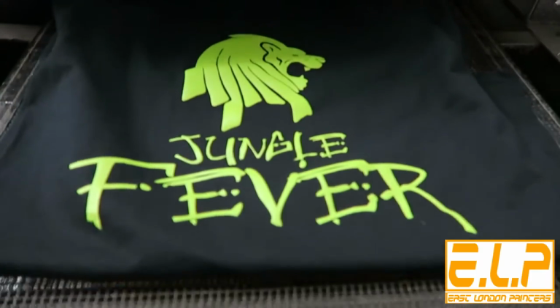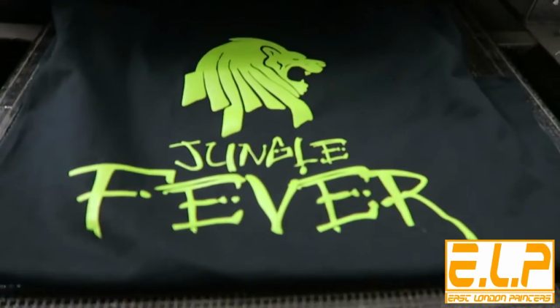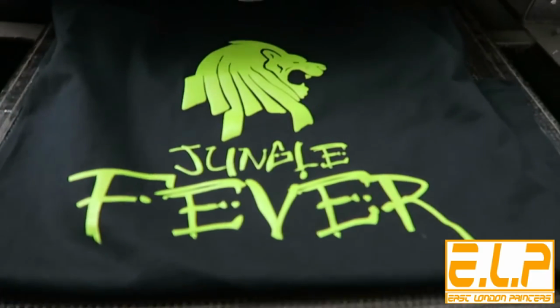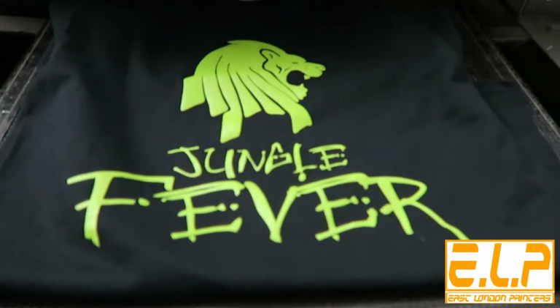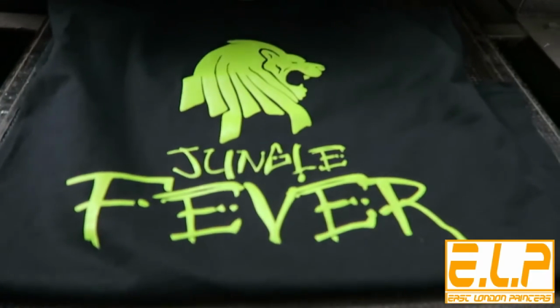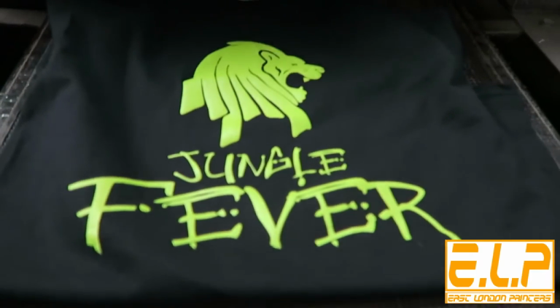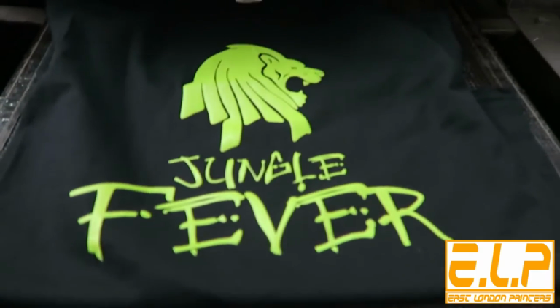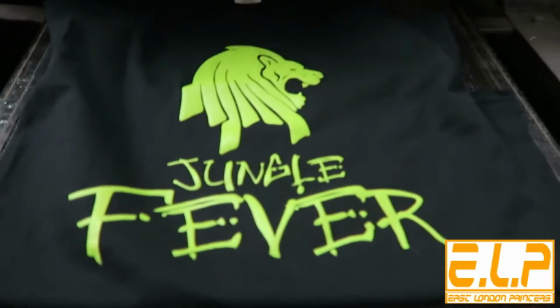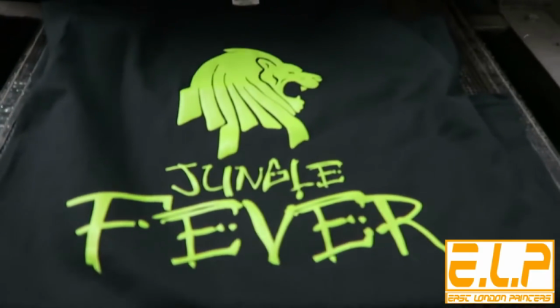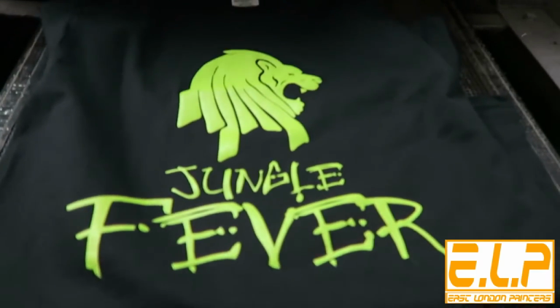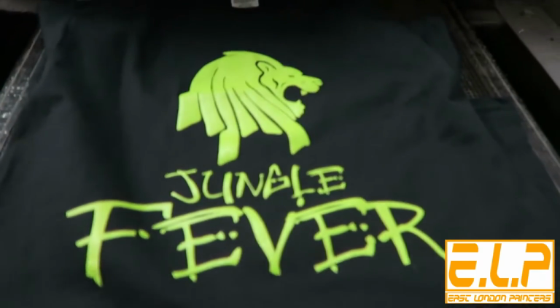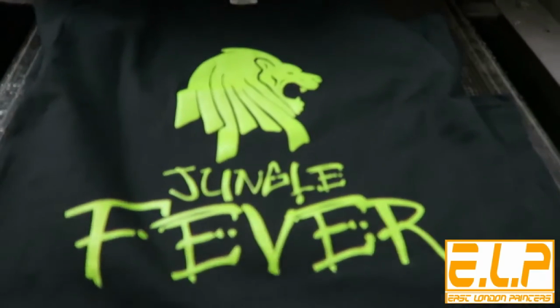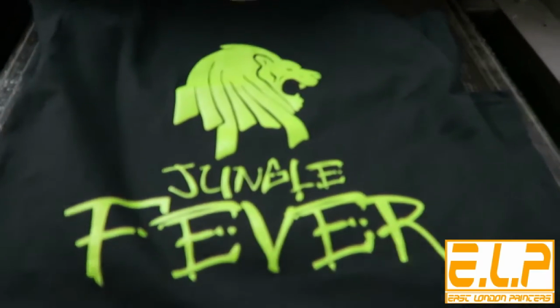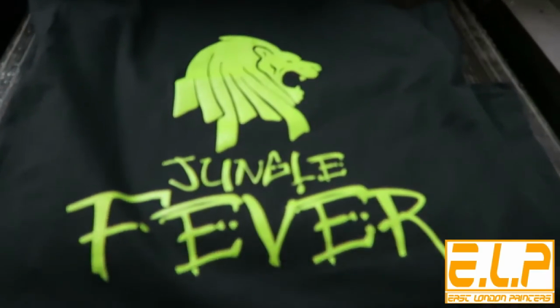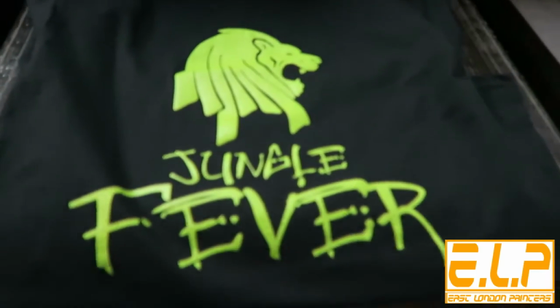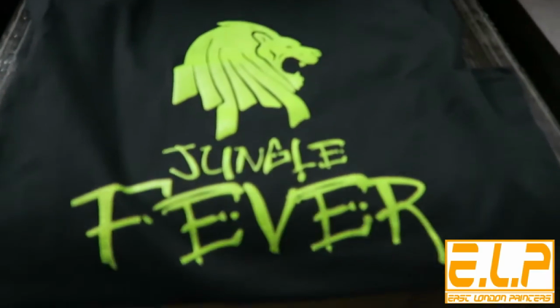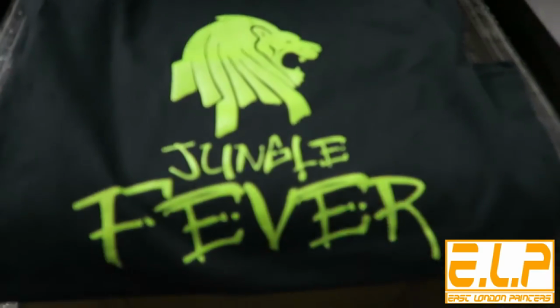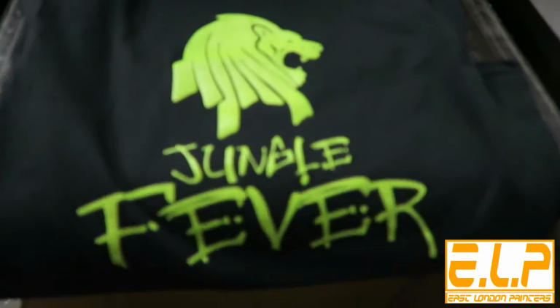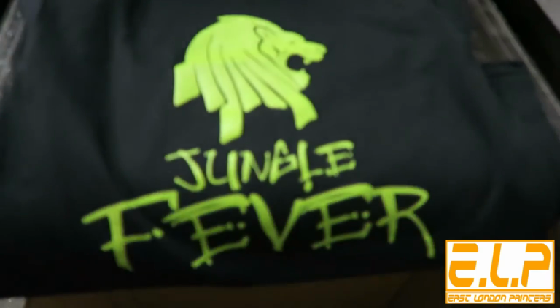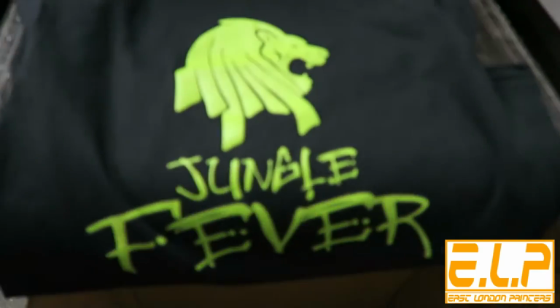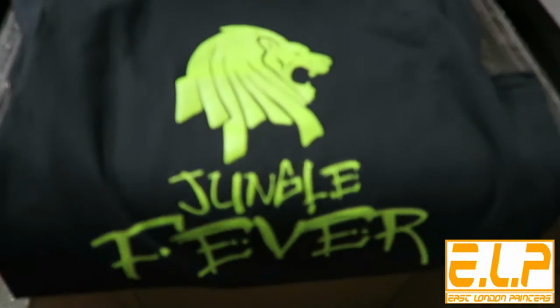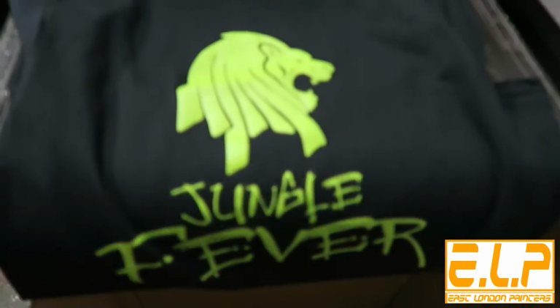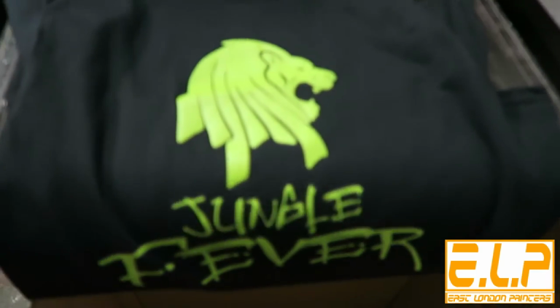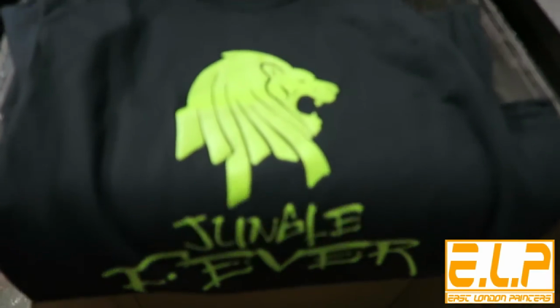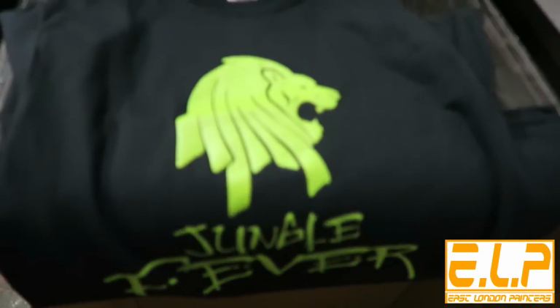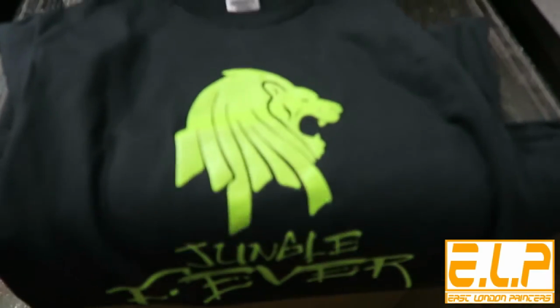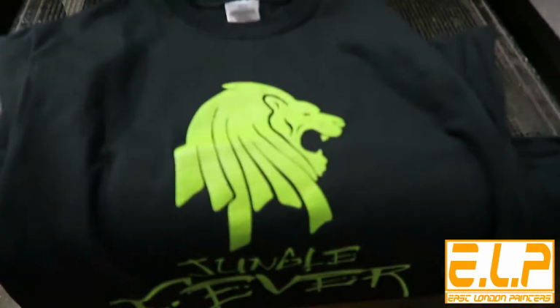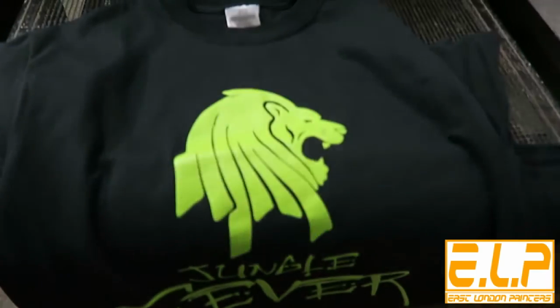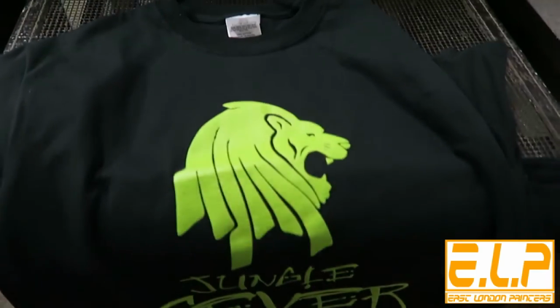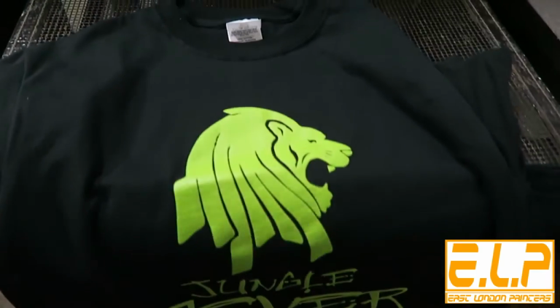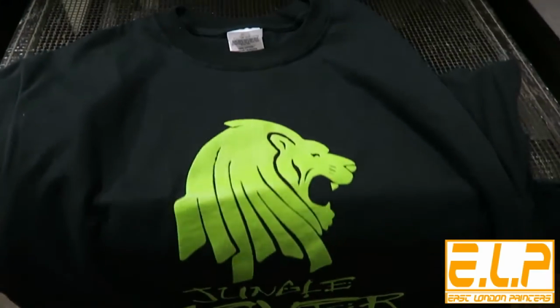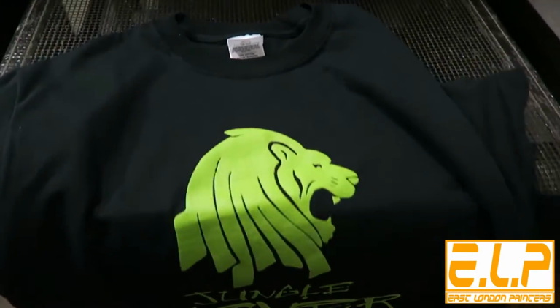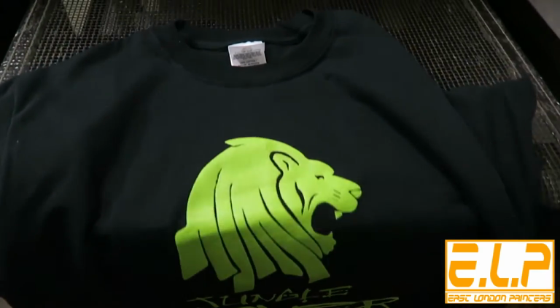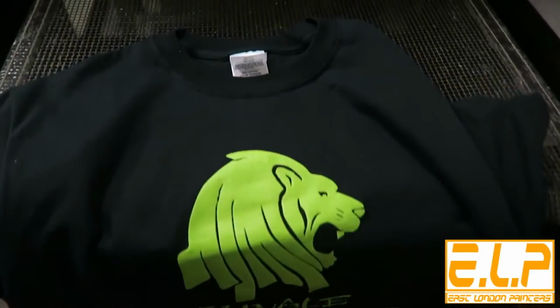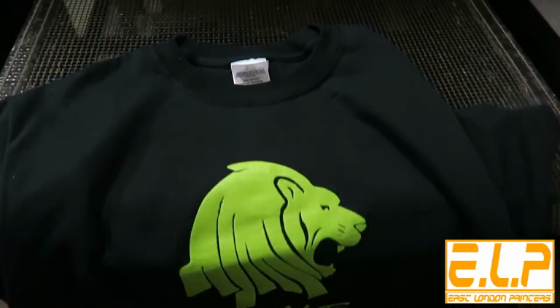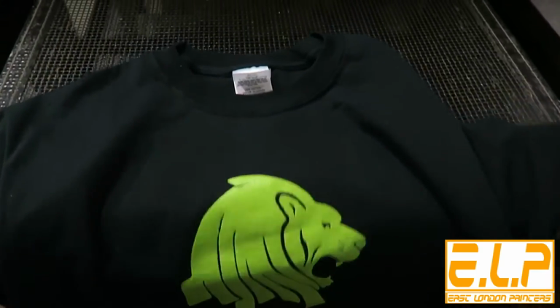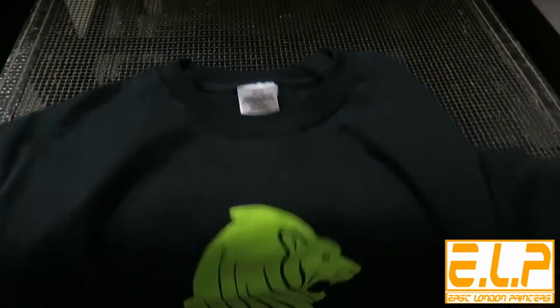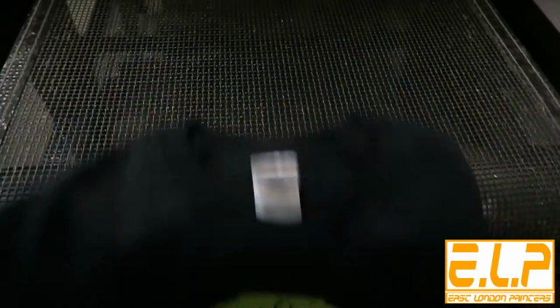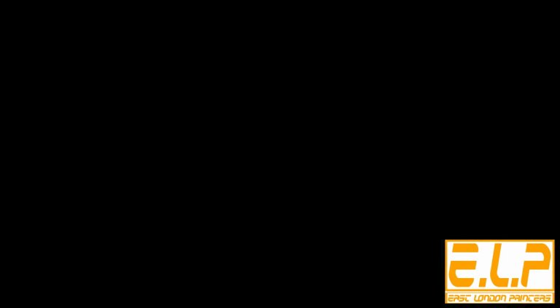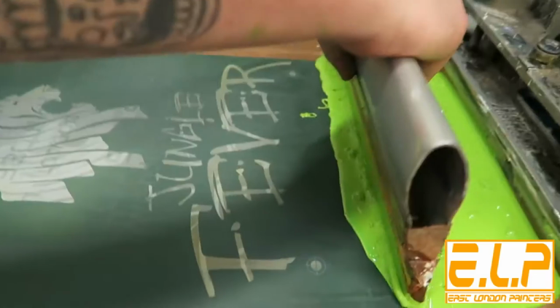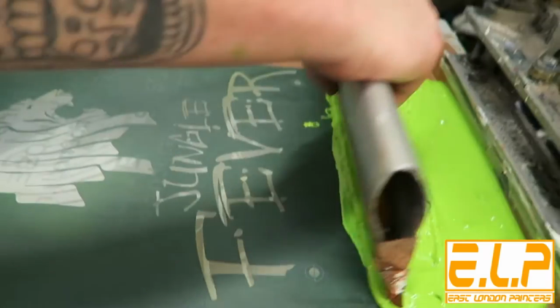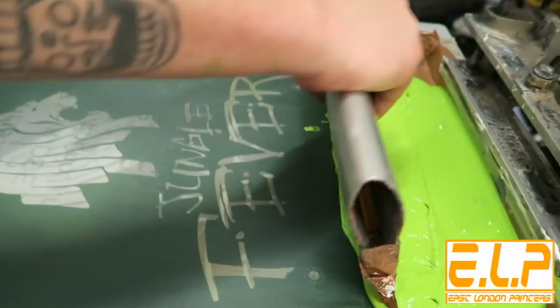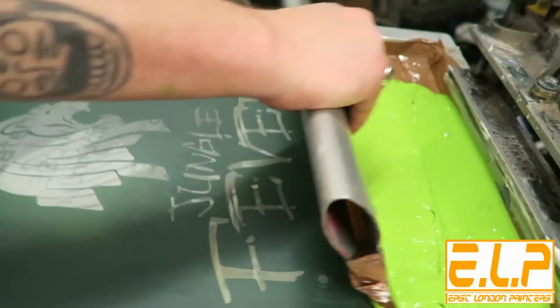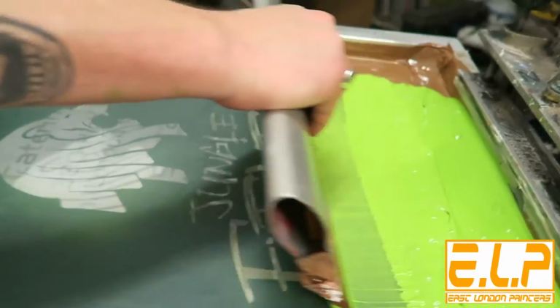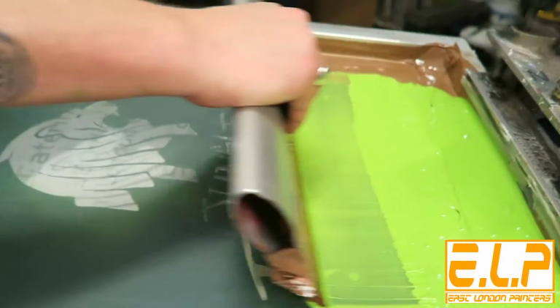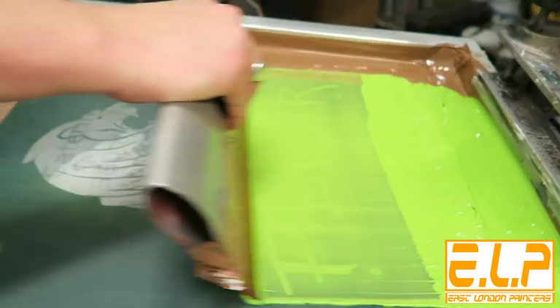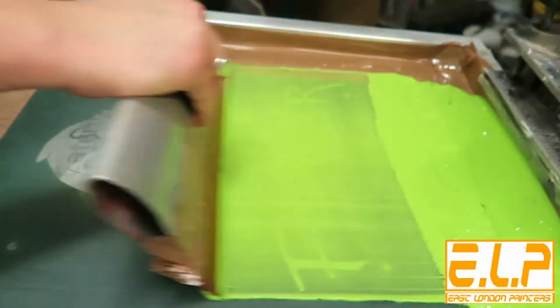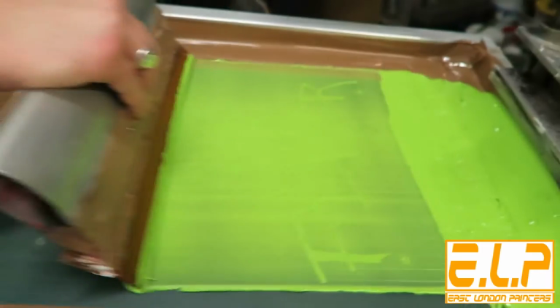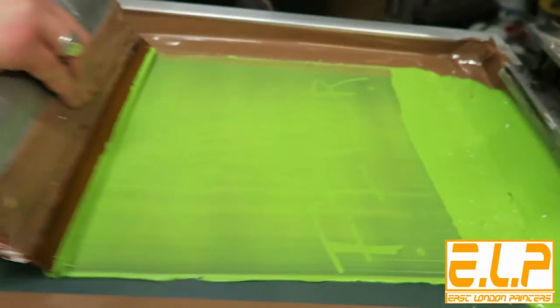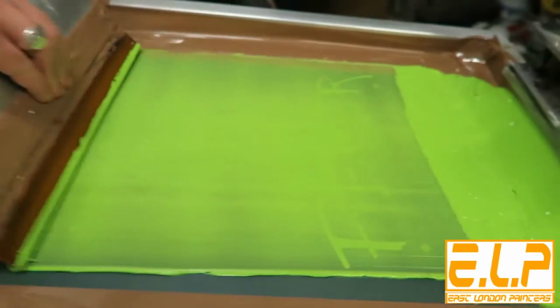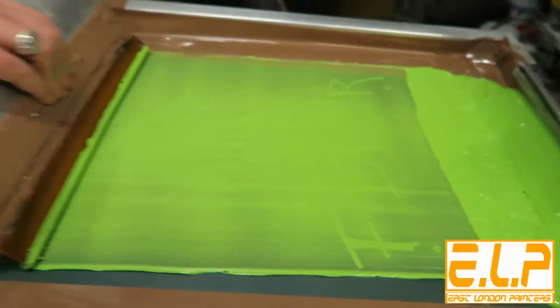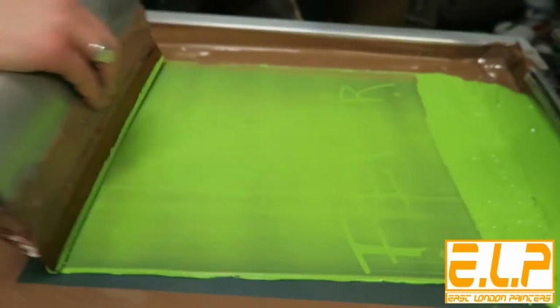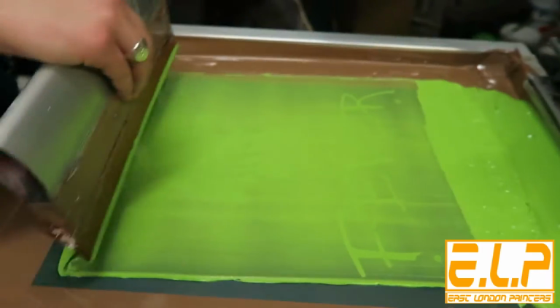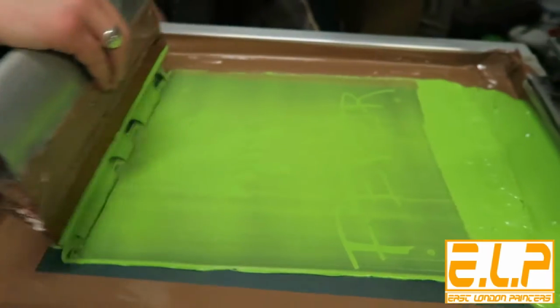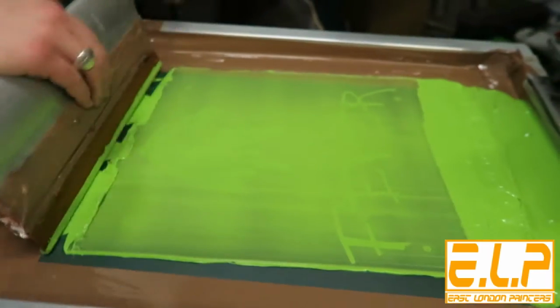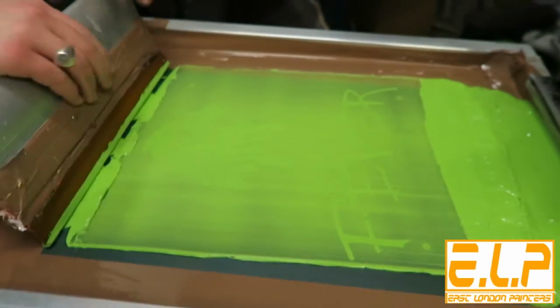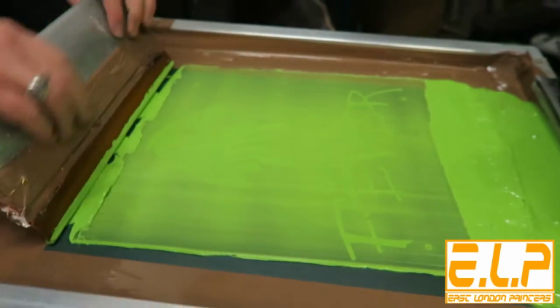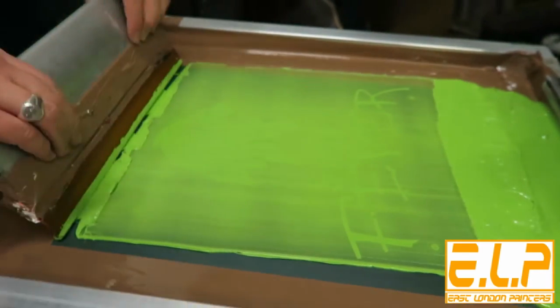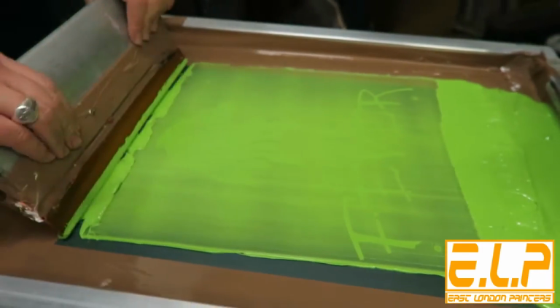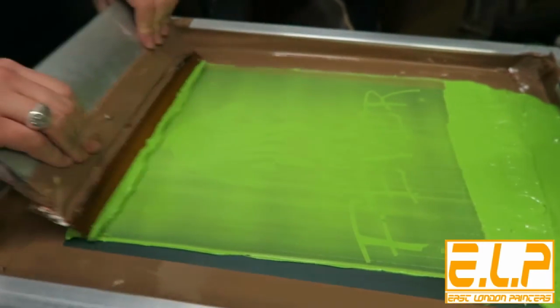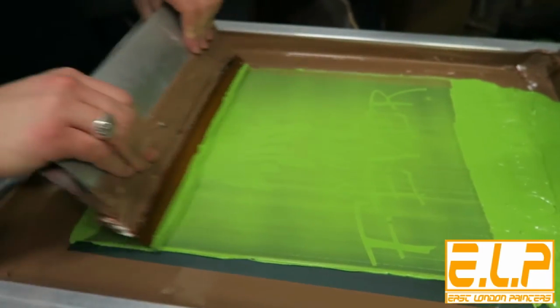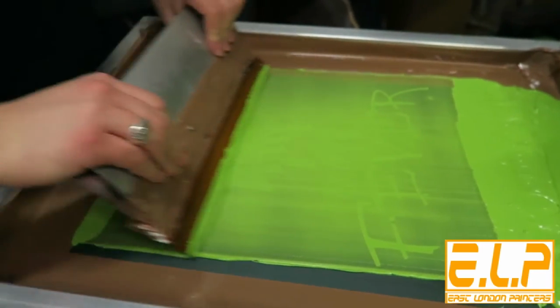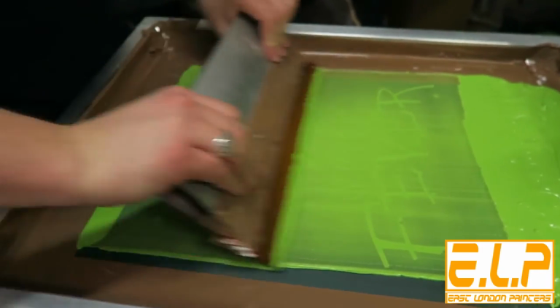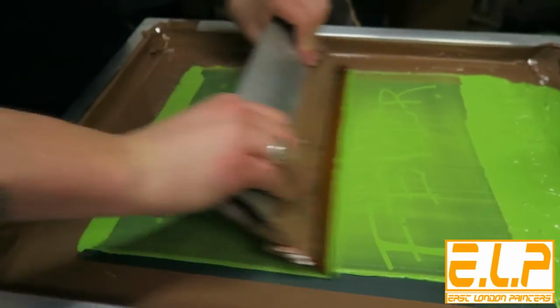For more information on our screen printing services visit www.eastlondonprinters.com today.